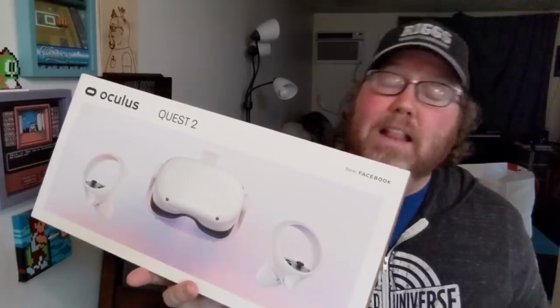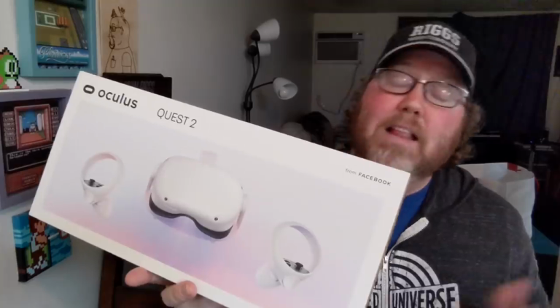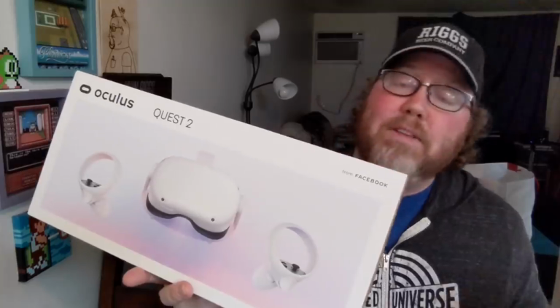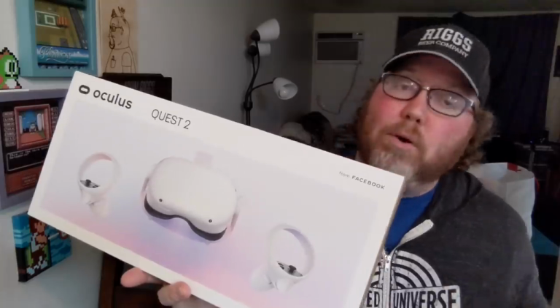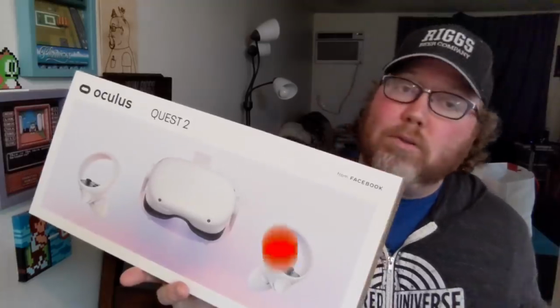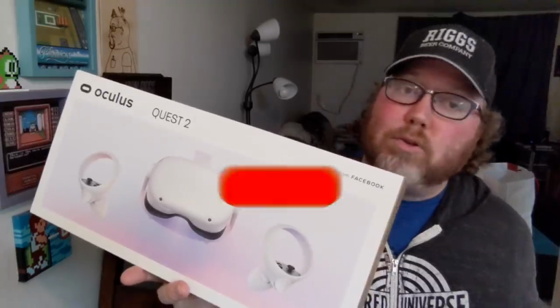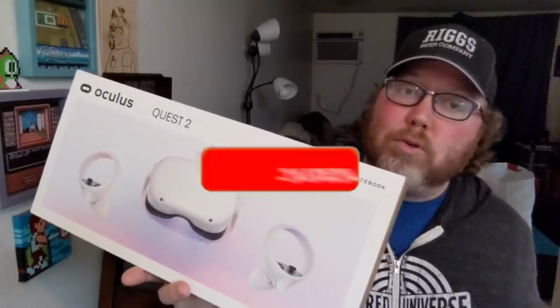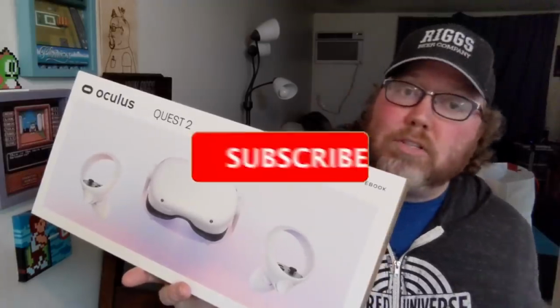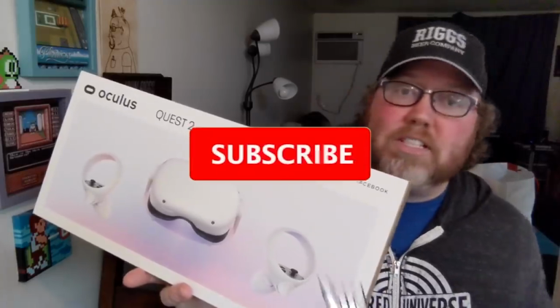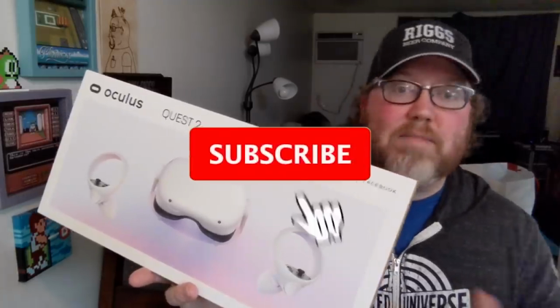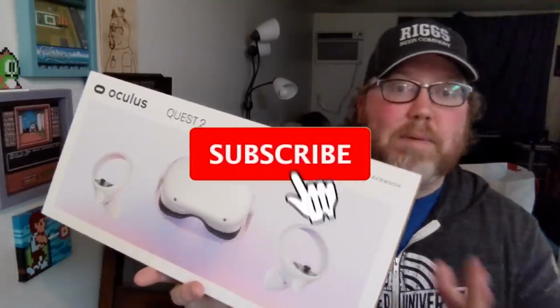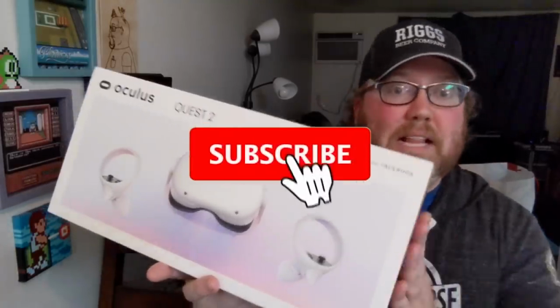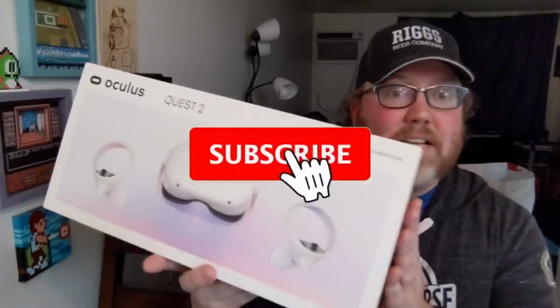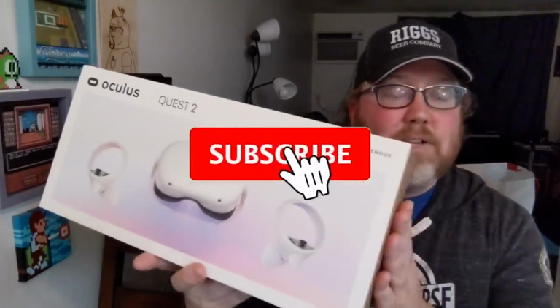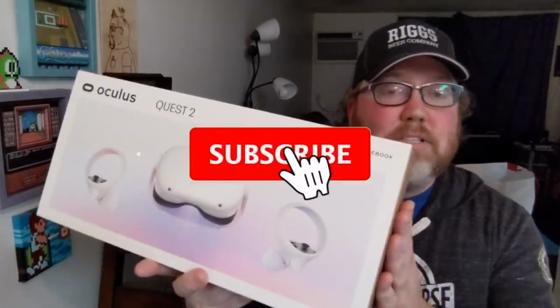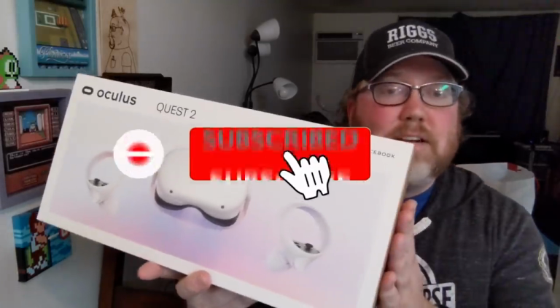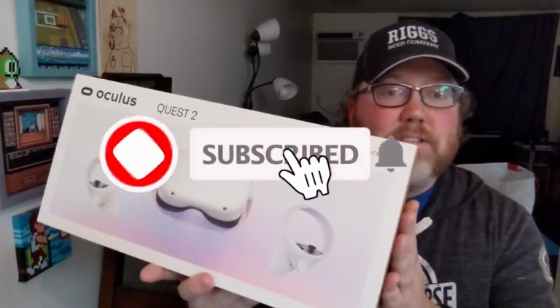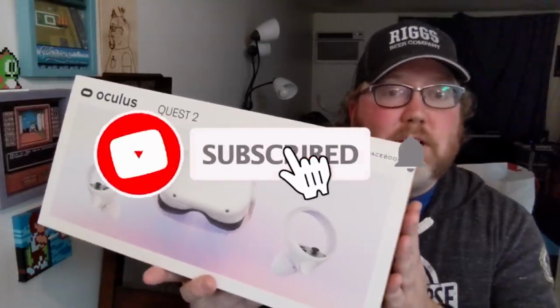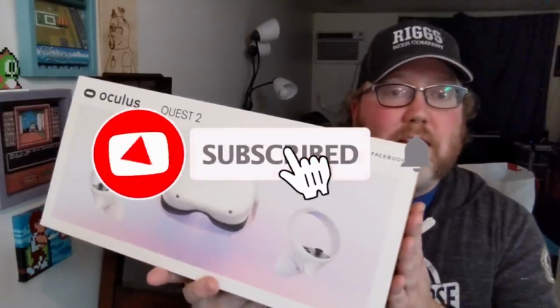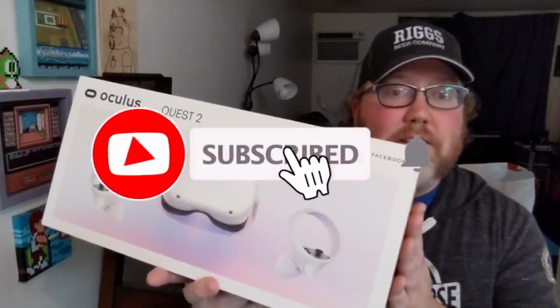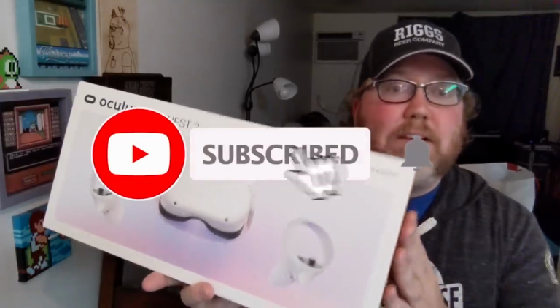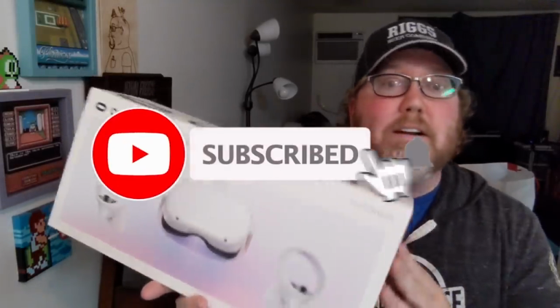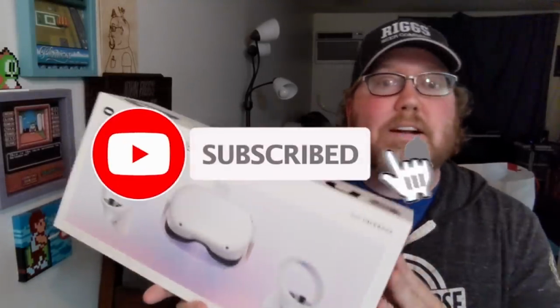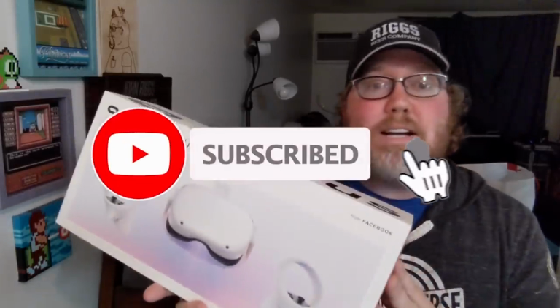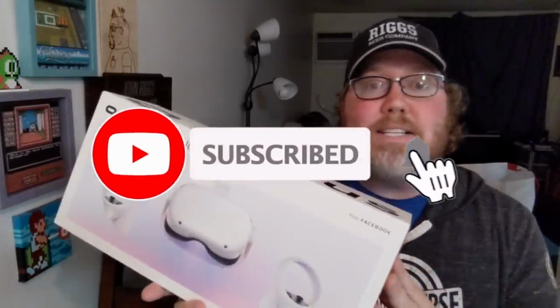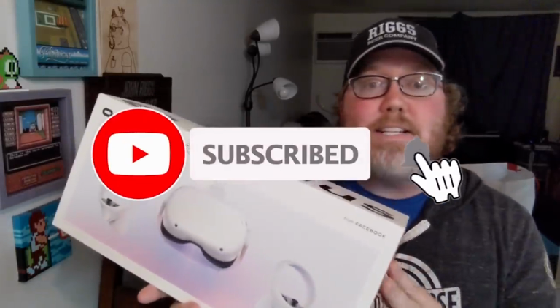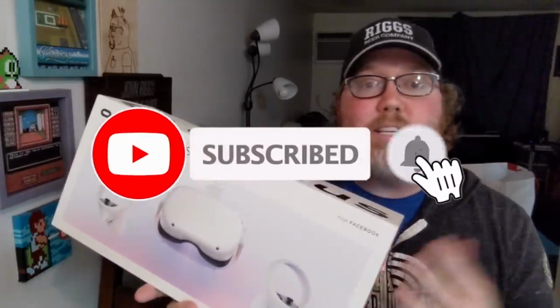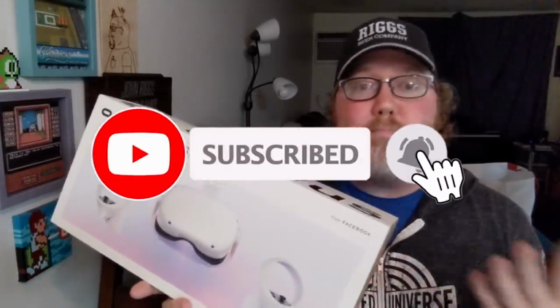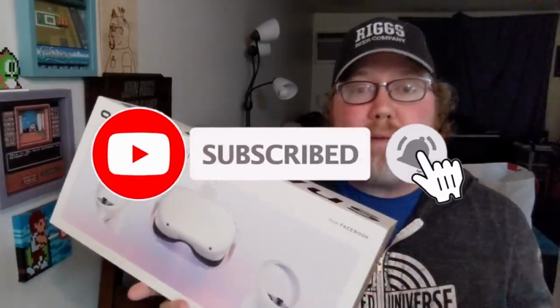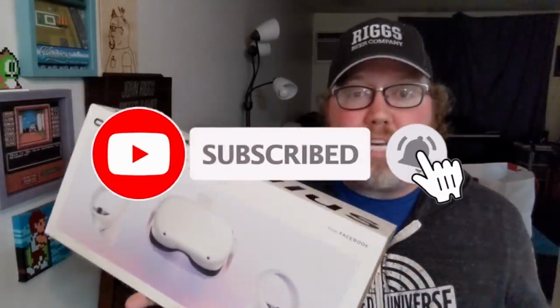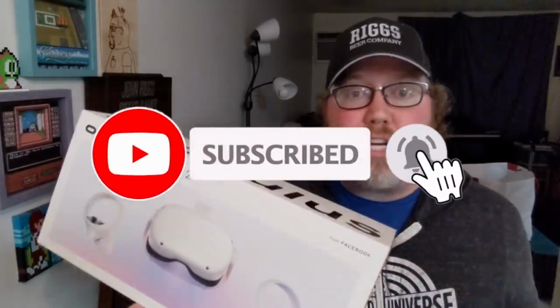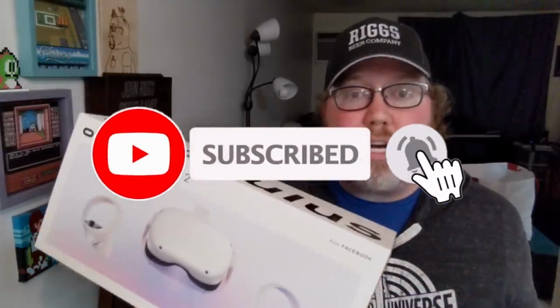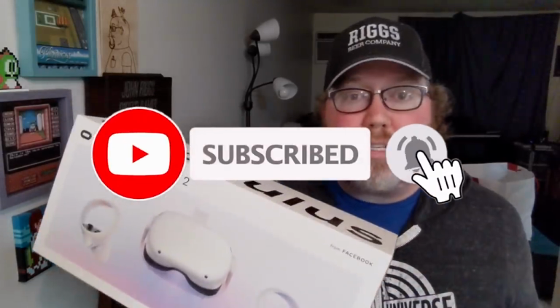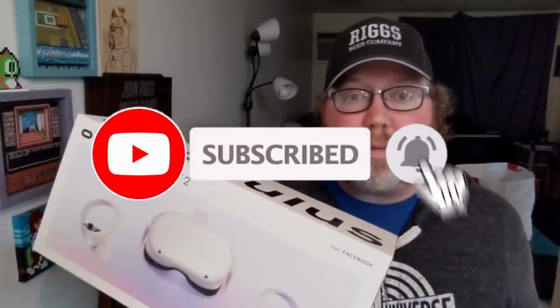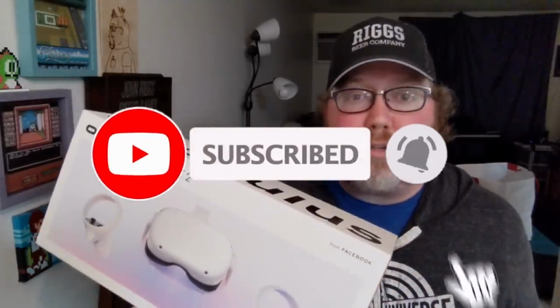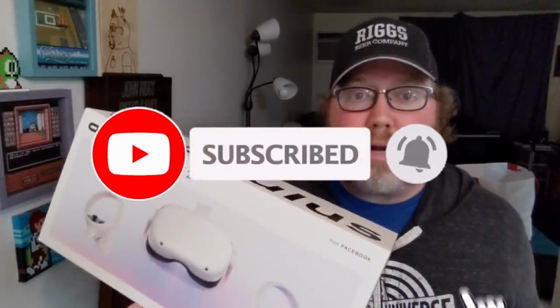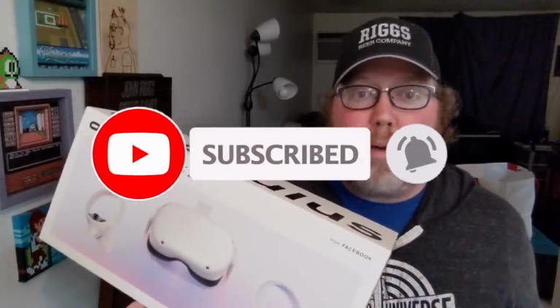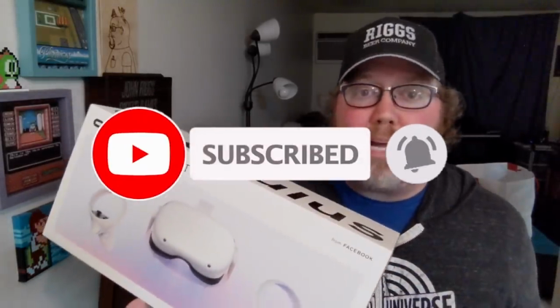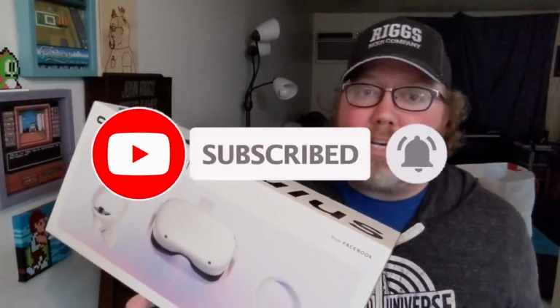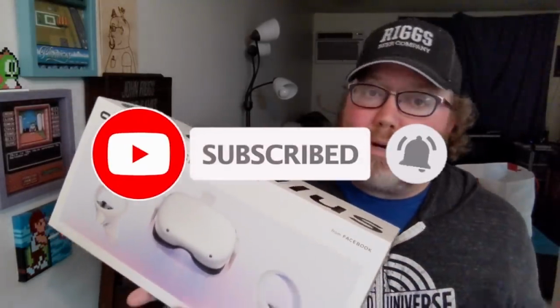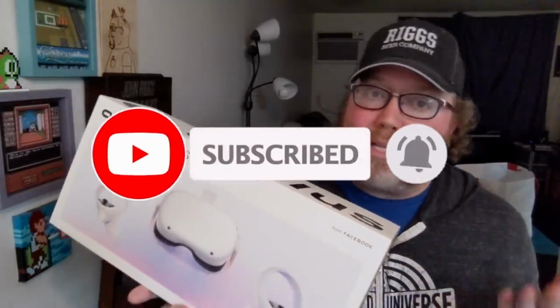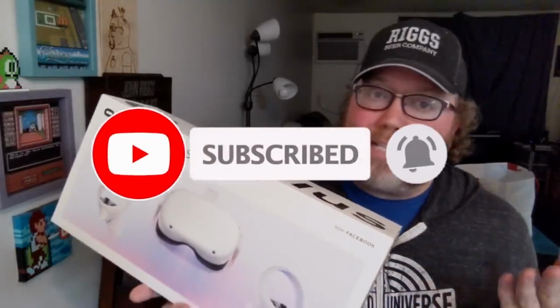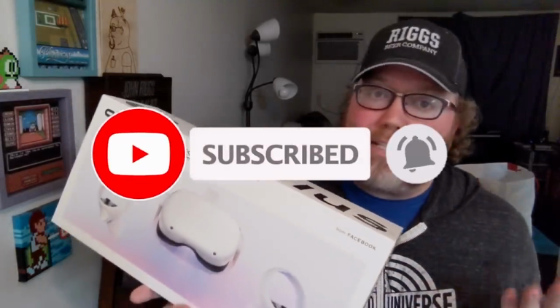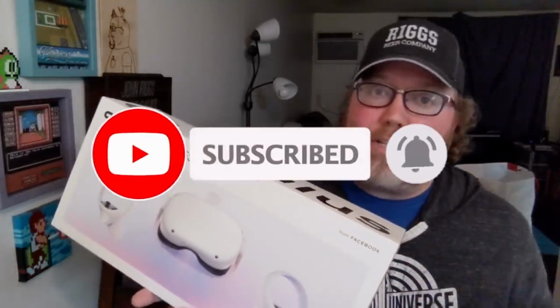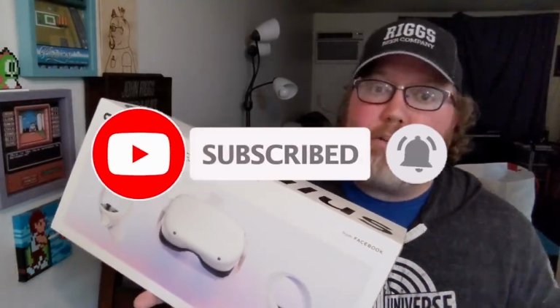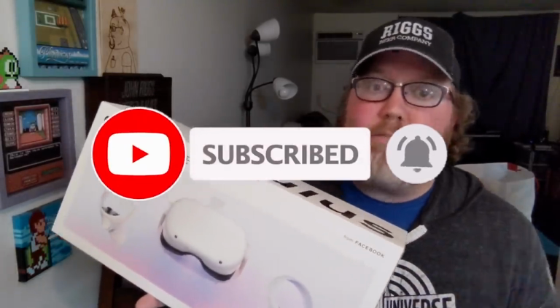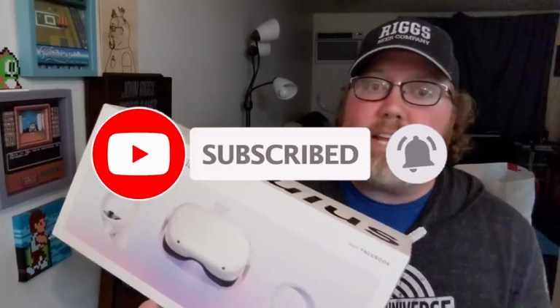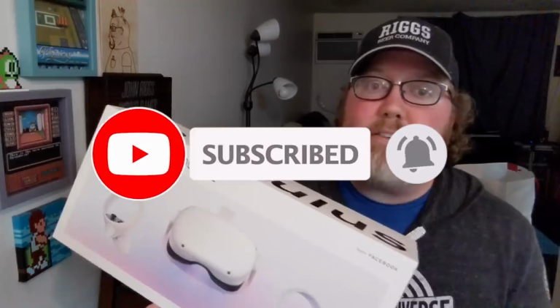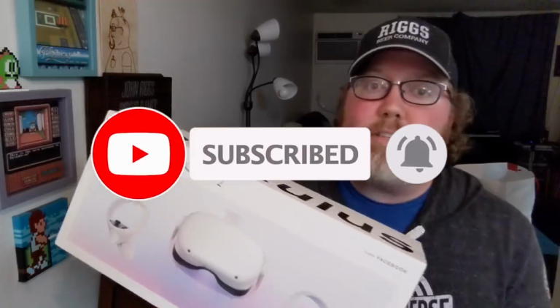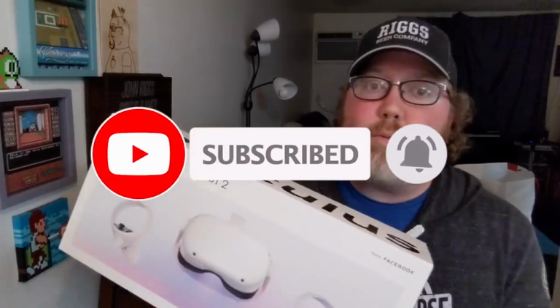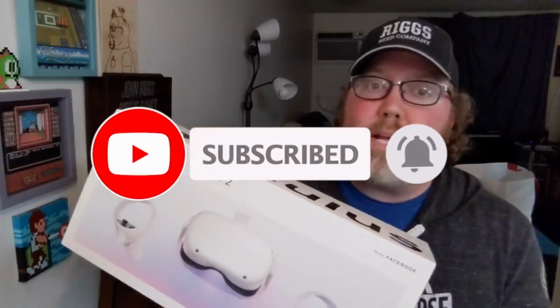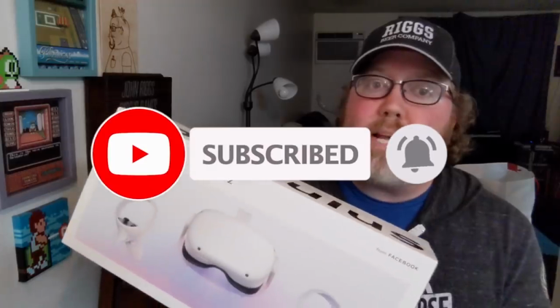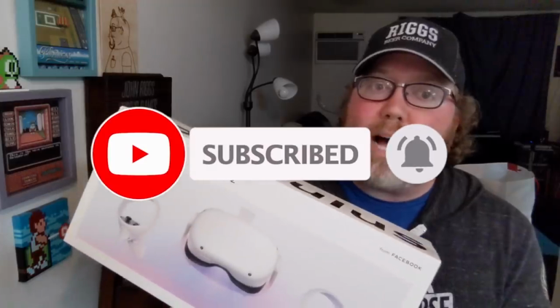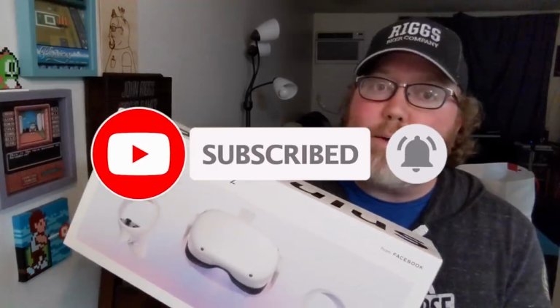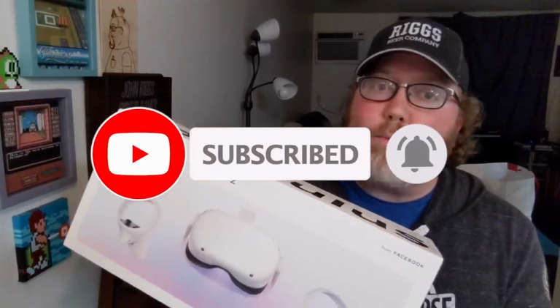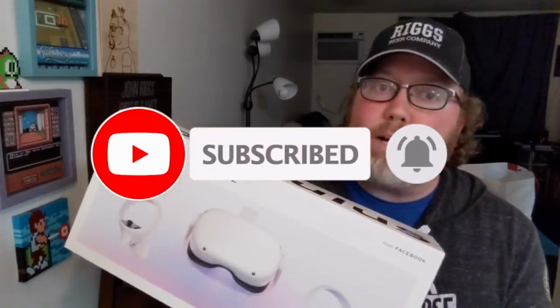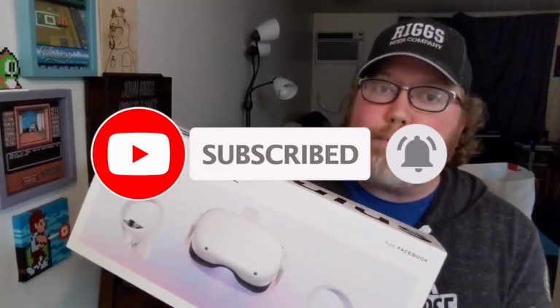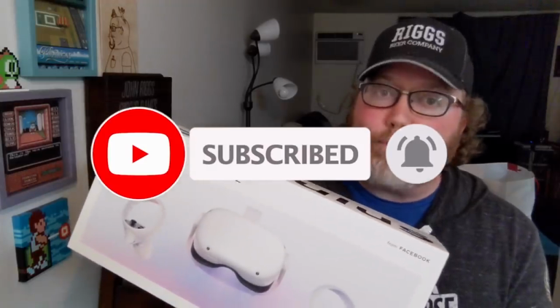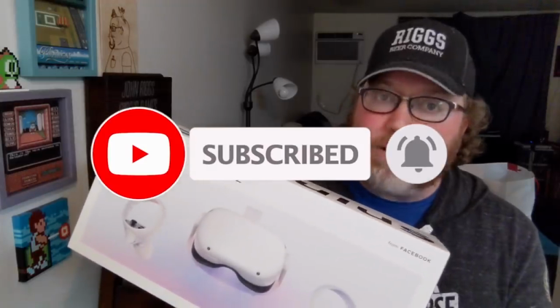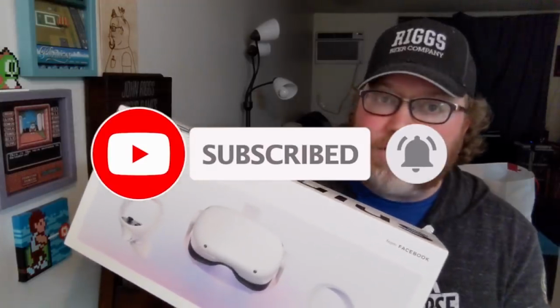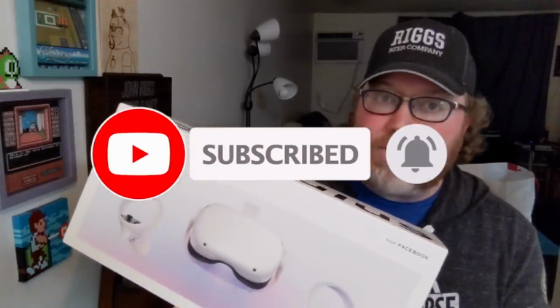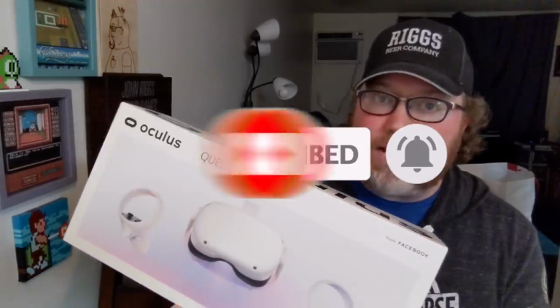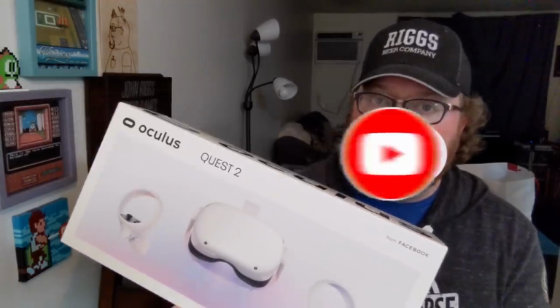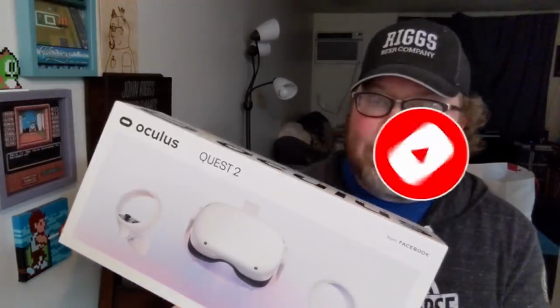I love the old school stuff and I like new stuff too like VR content. So make sure you're subscribed — I do at least two videos a week and I would appreciate it.